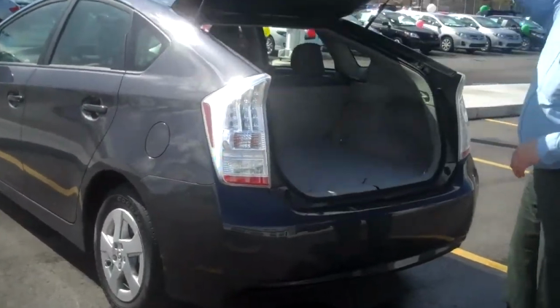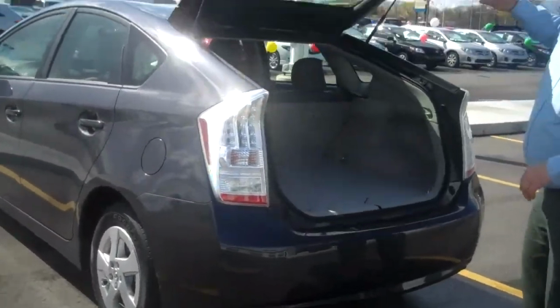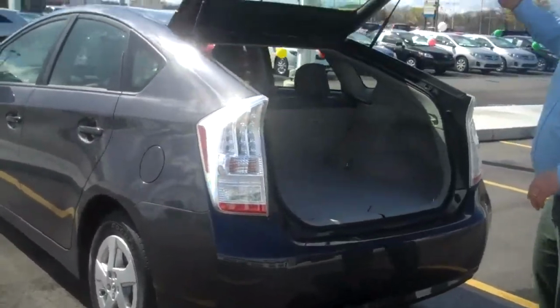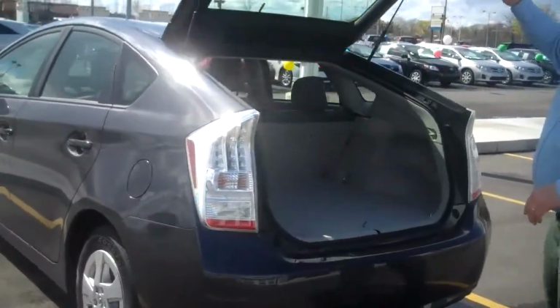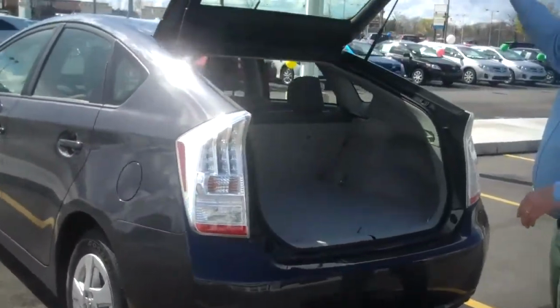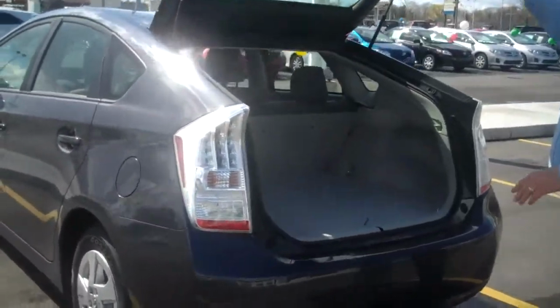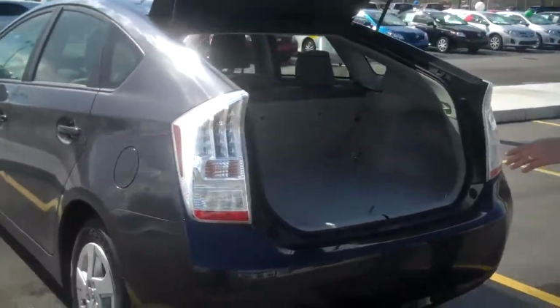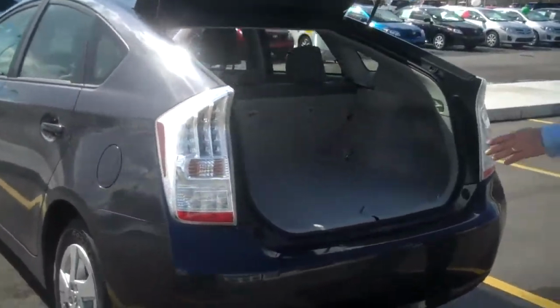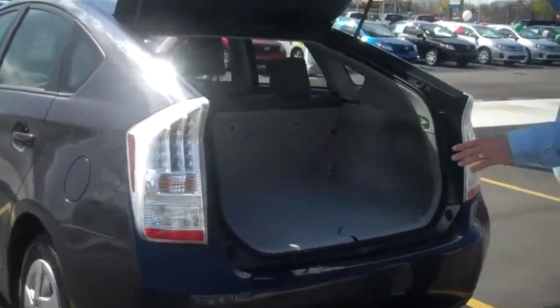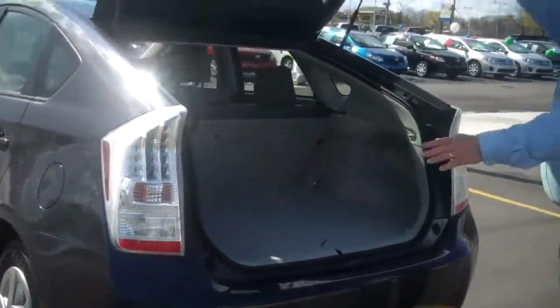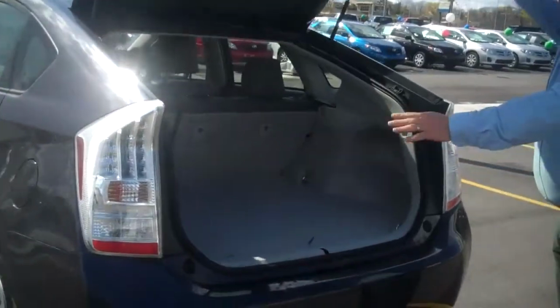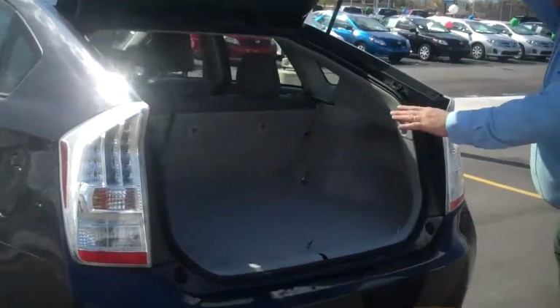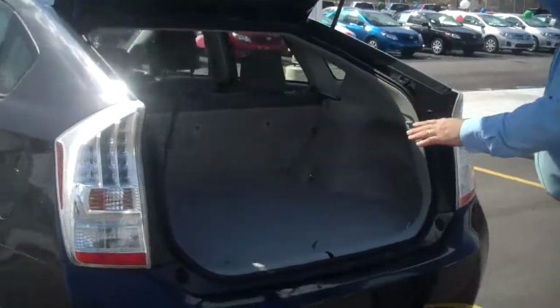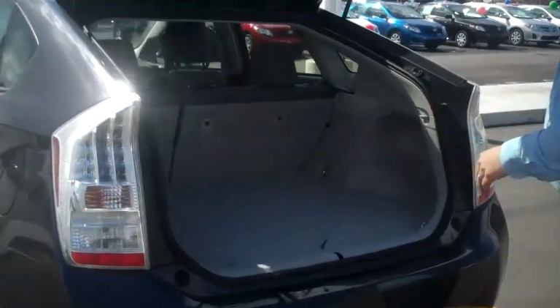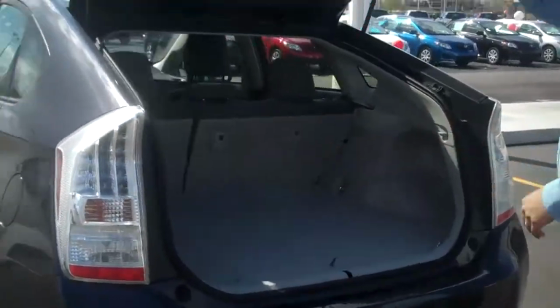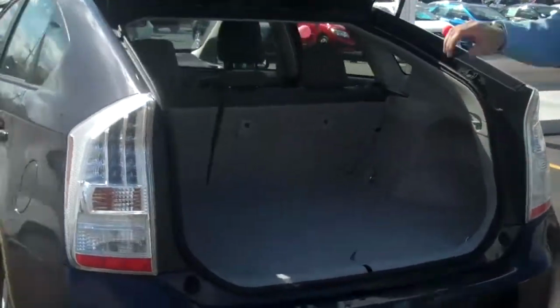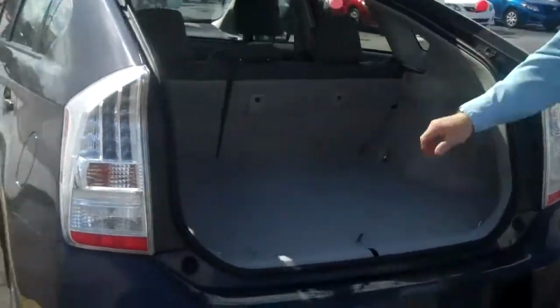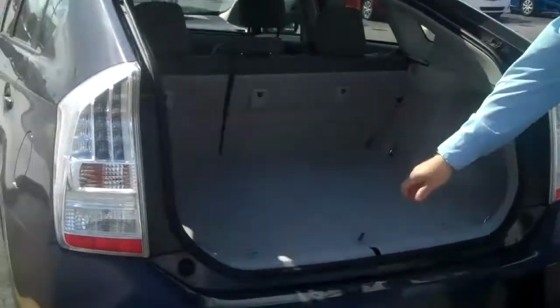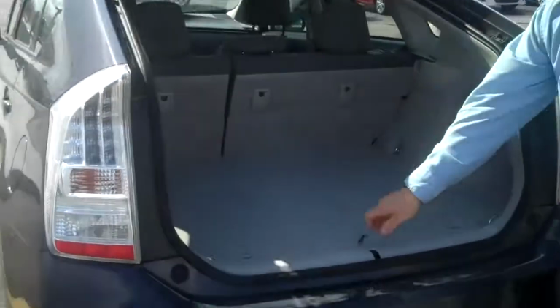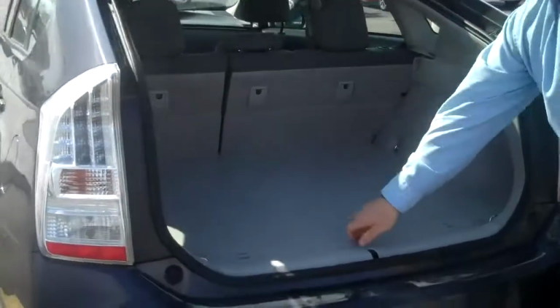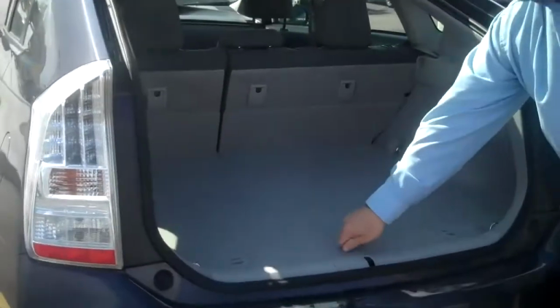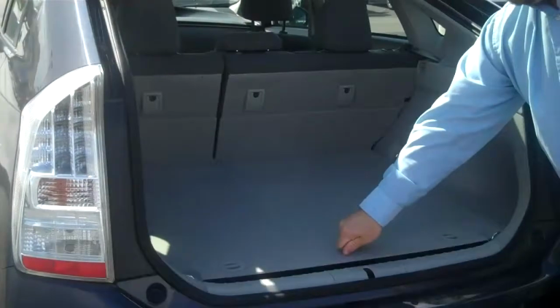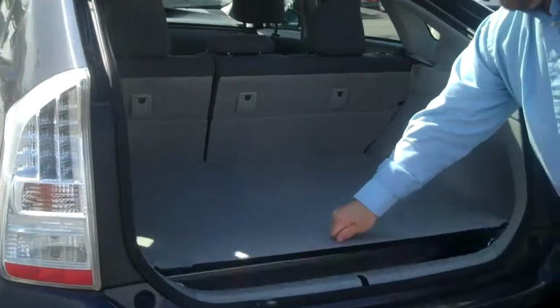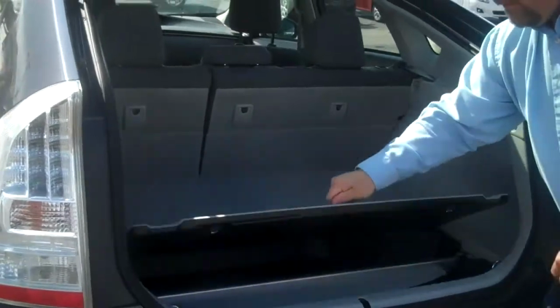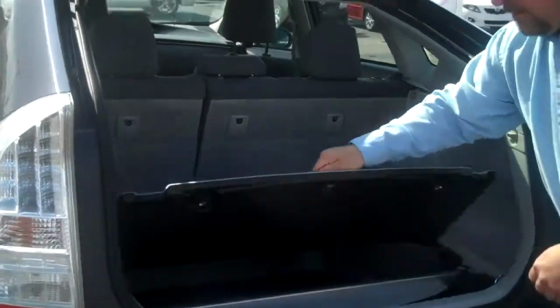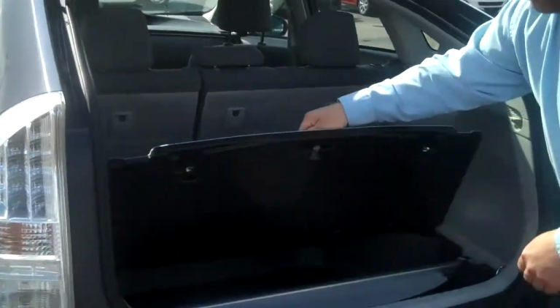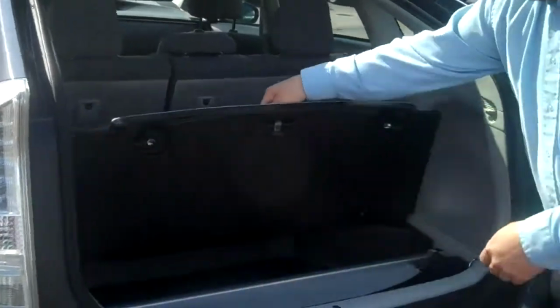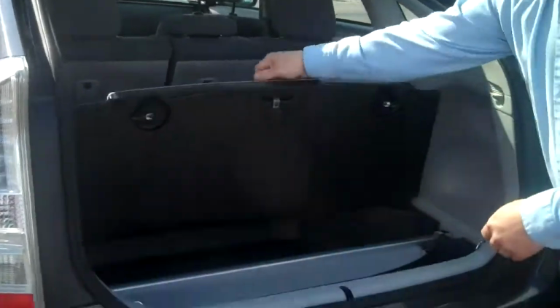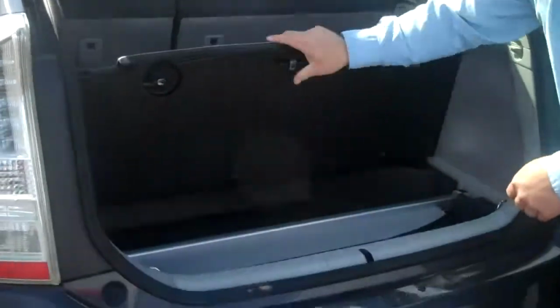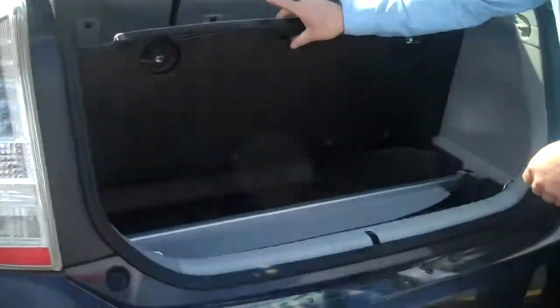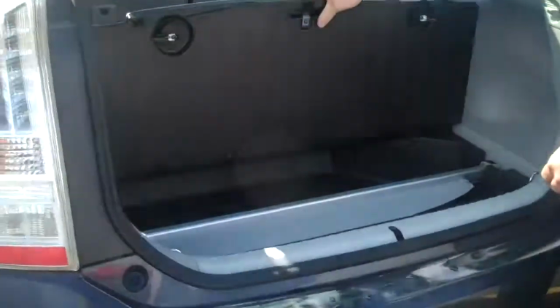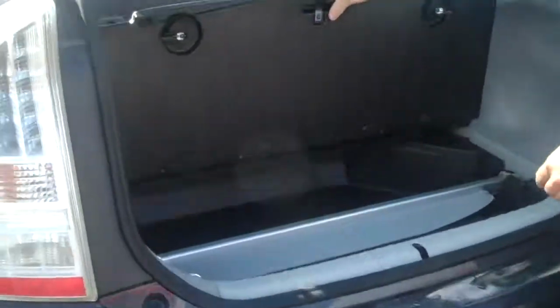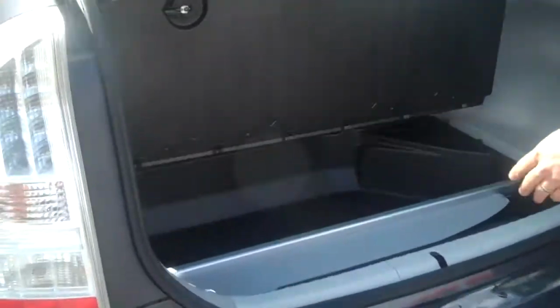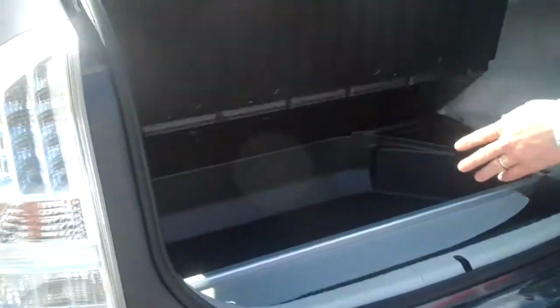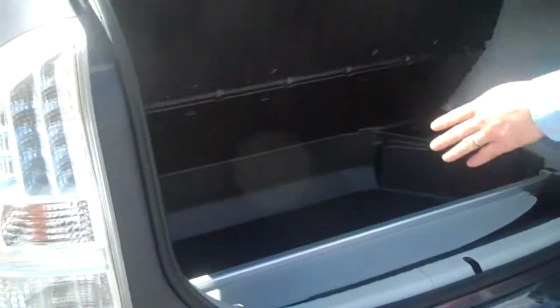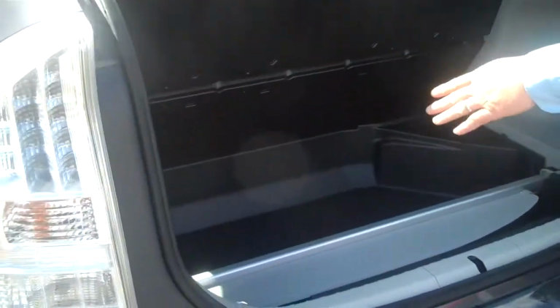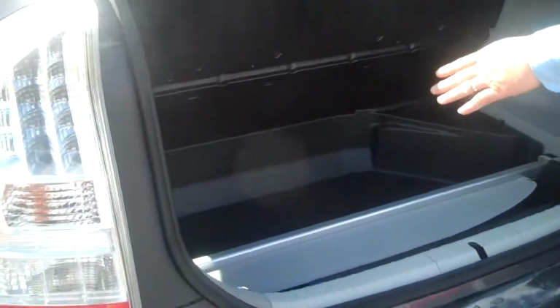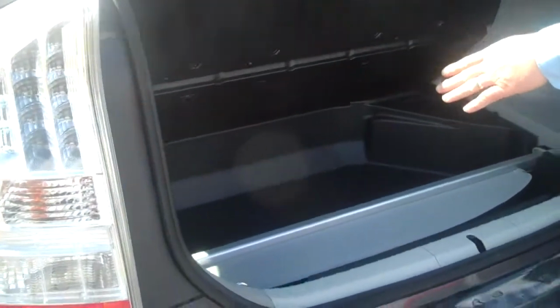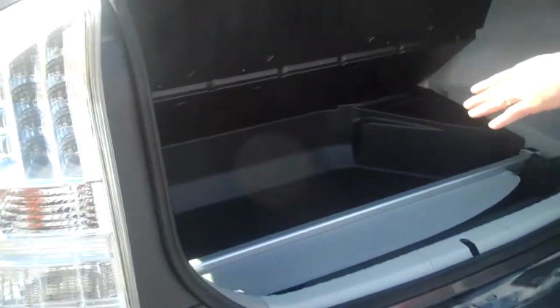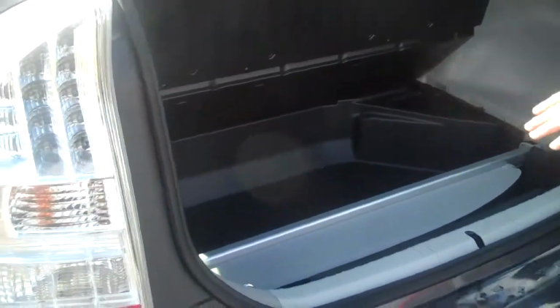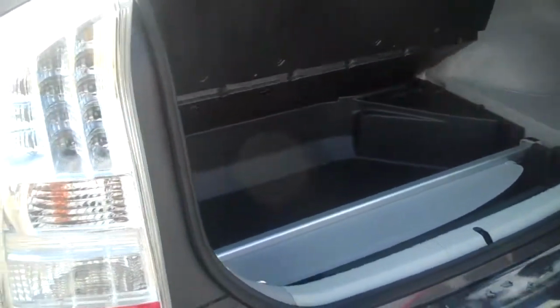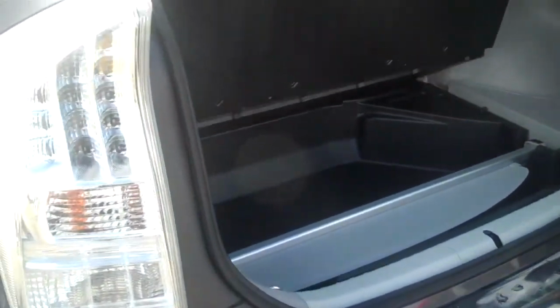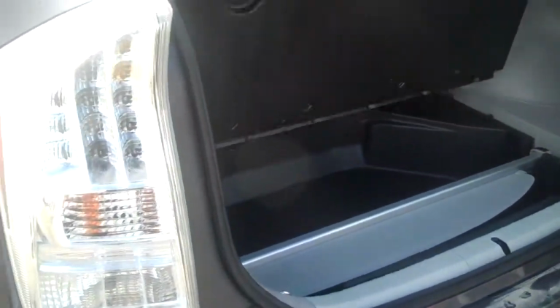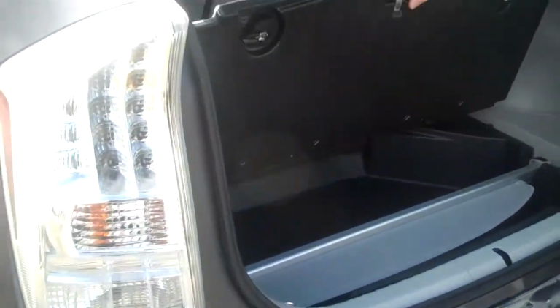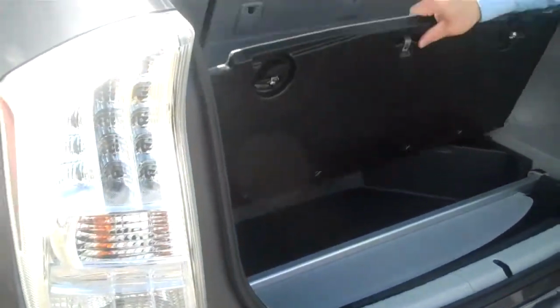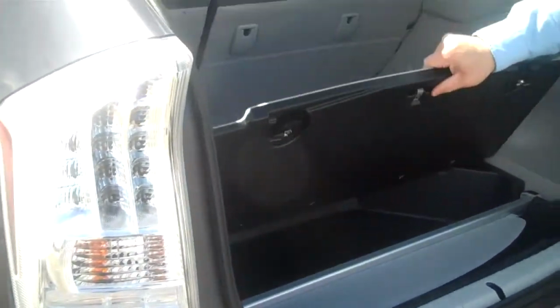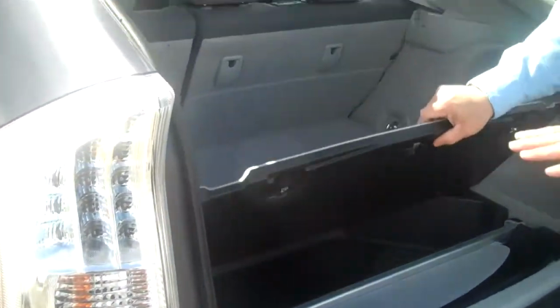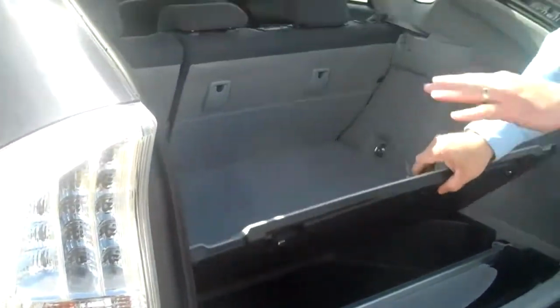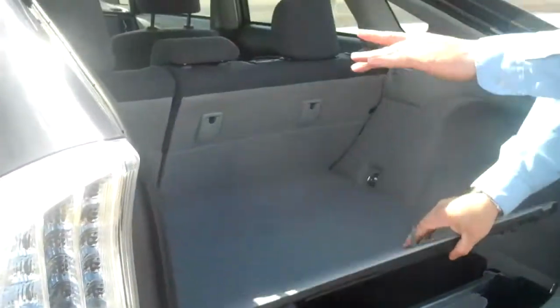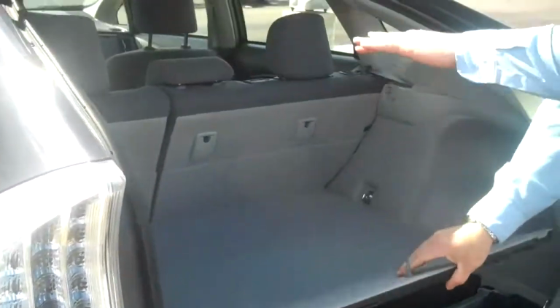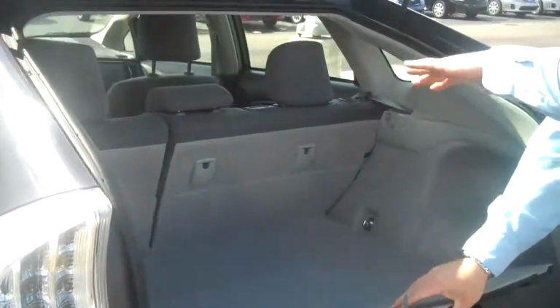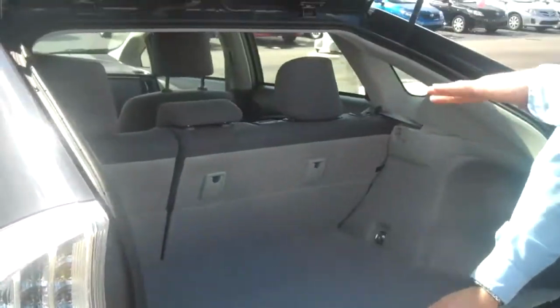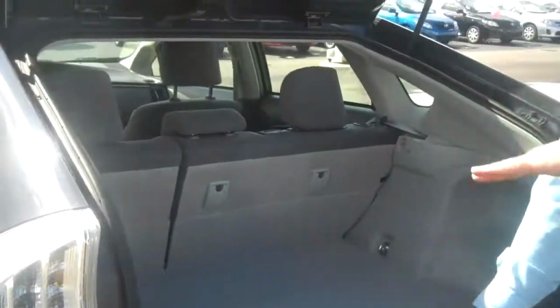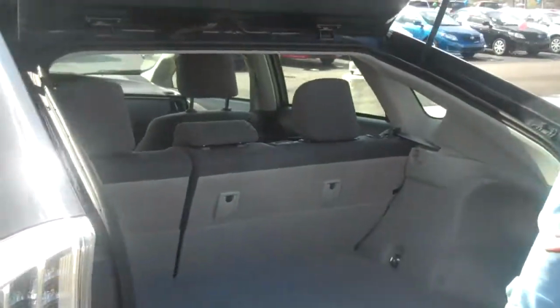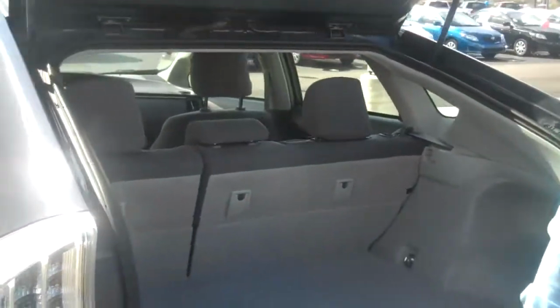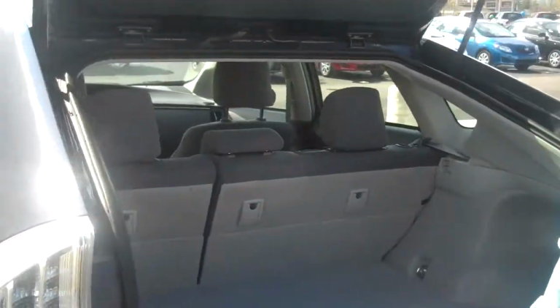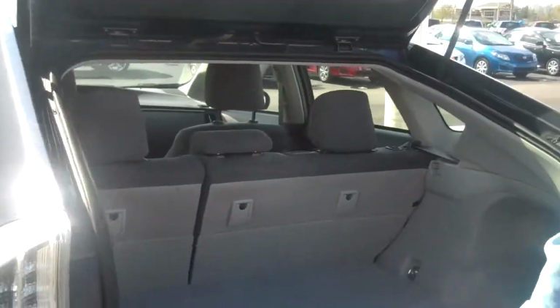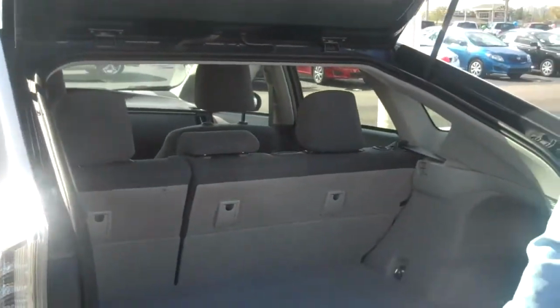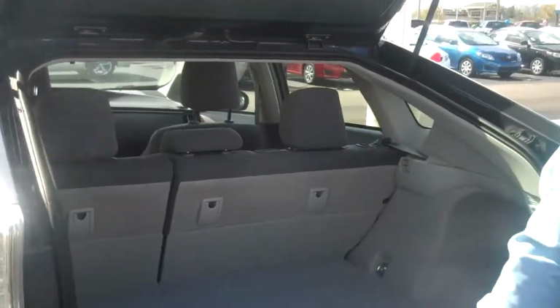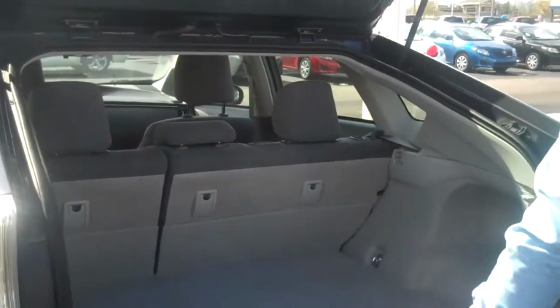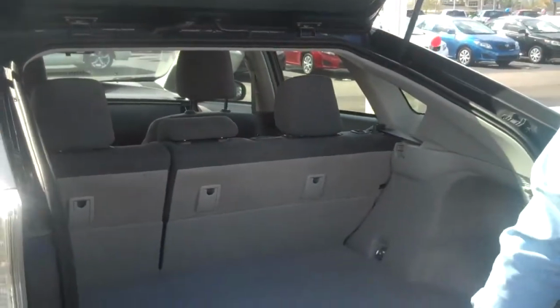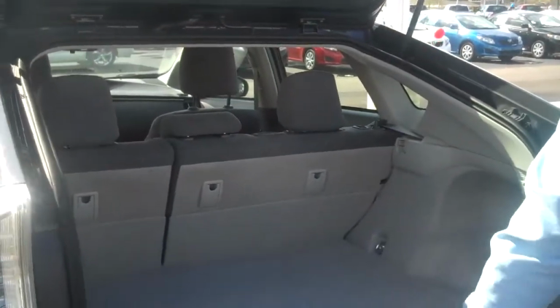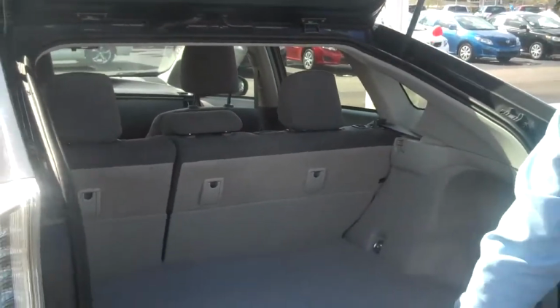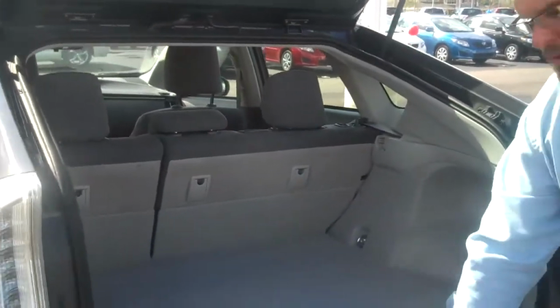As you can see, you've got a nice trunk space with an additional storage area back here also, and a tonneau cover for added privacy.